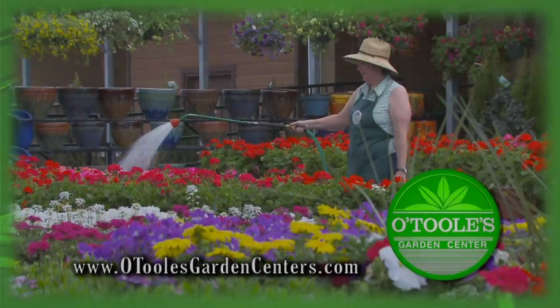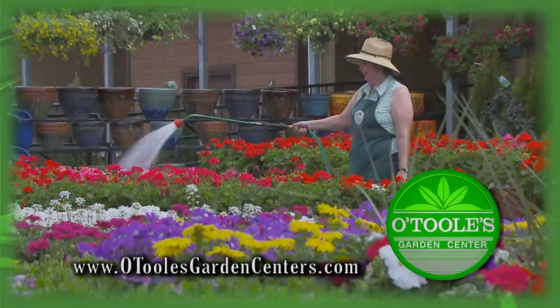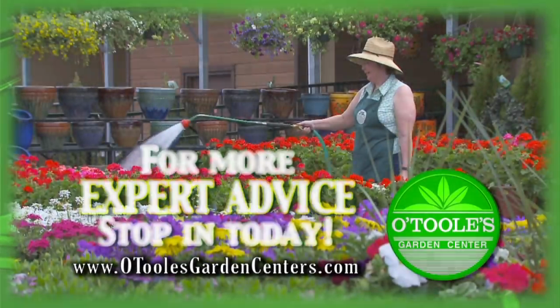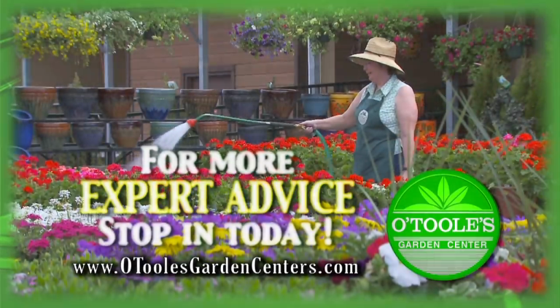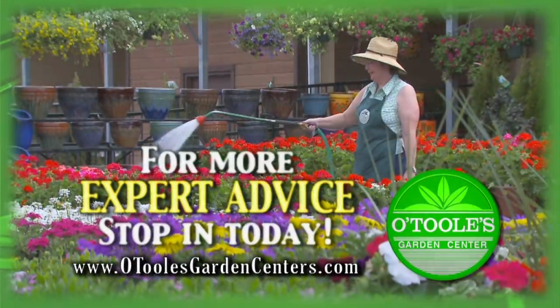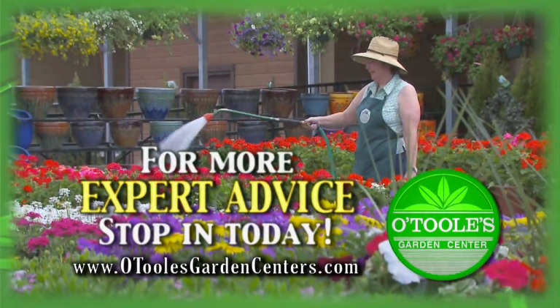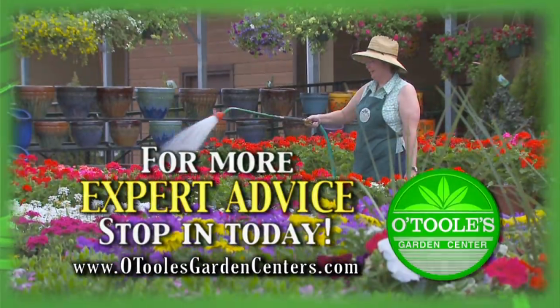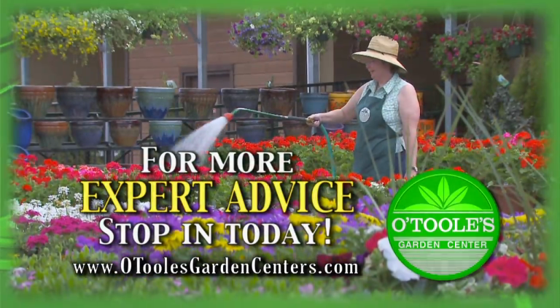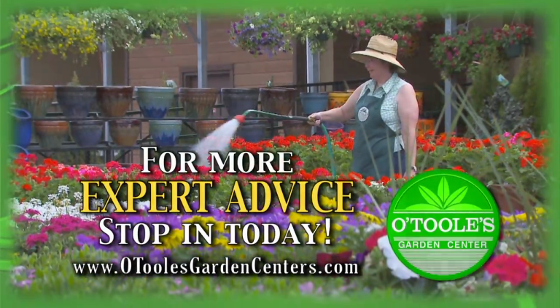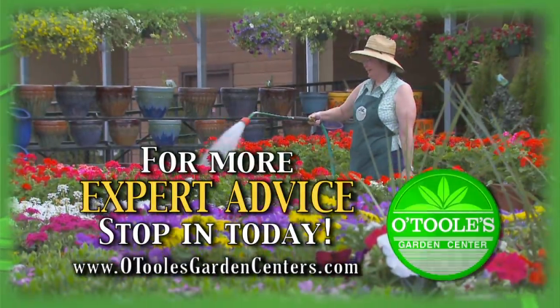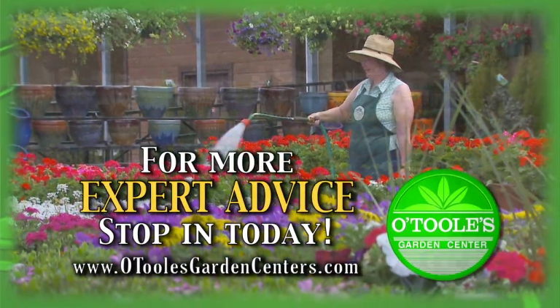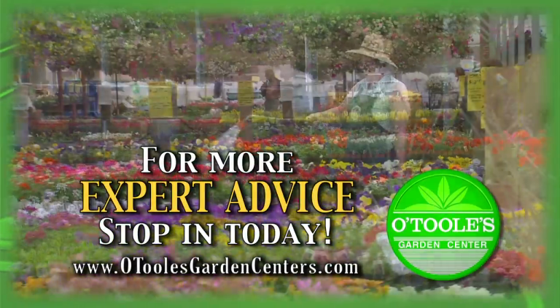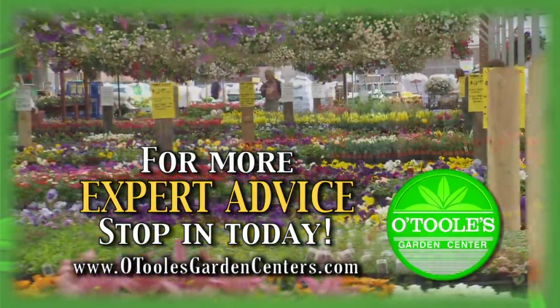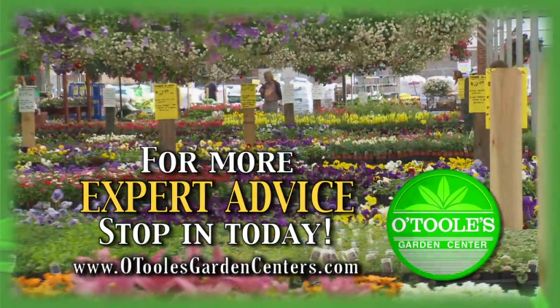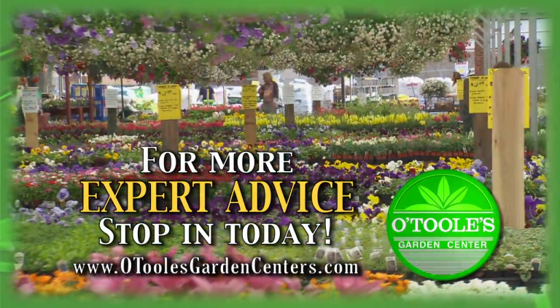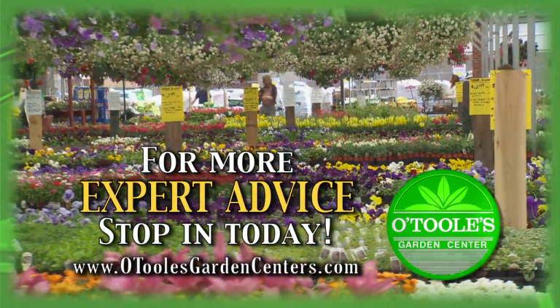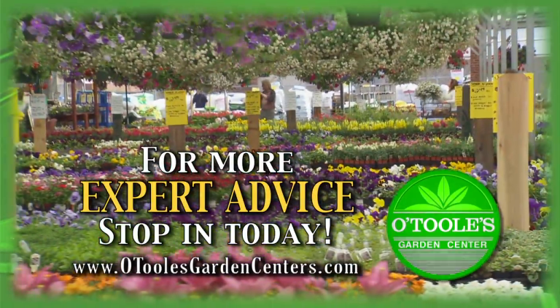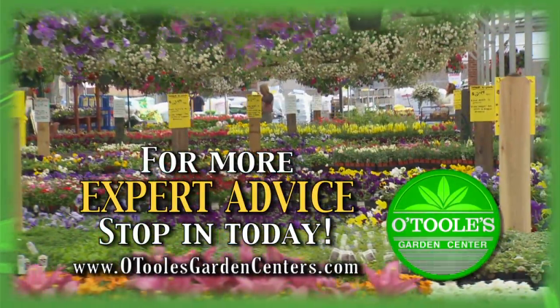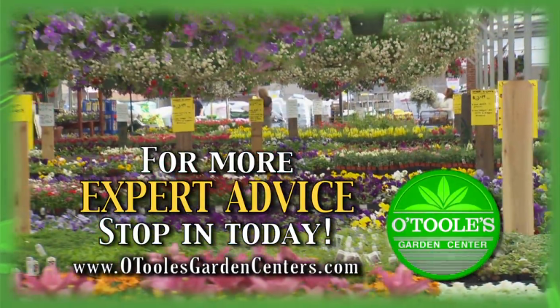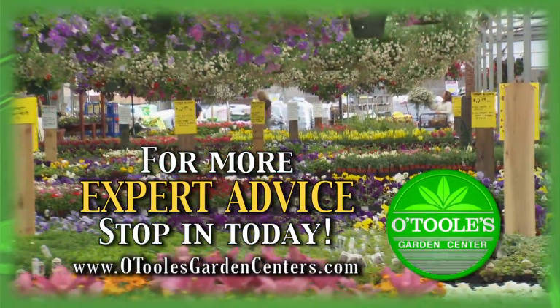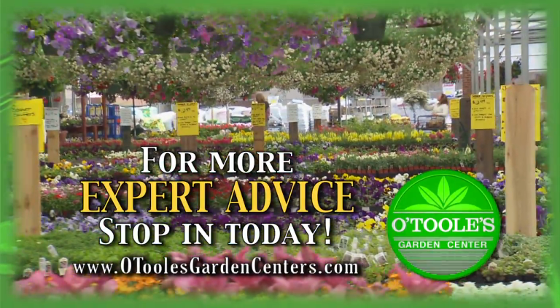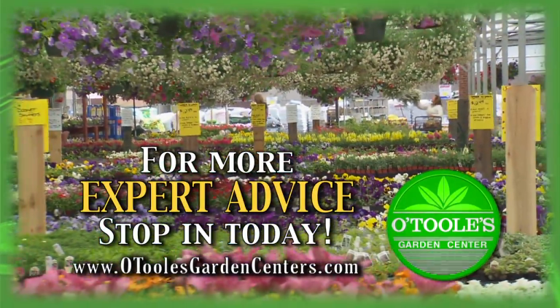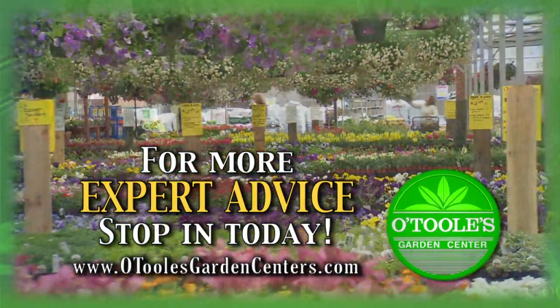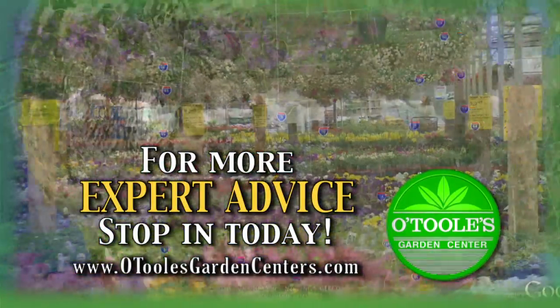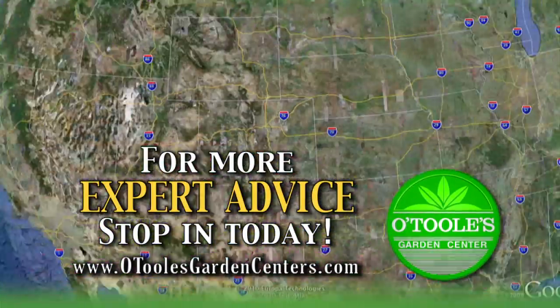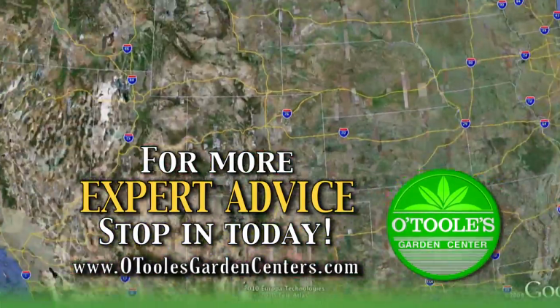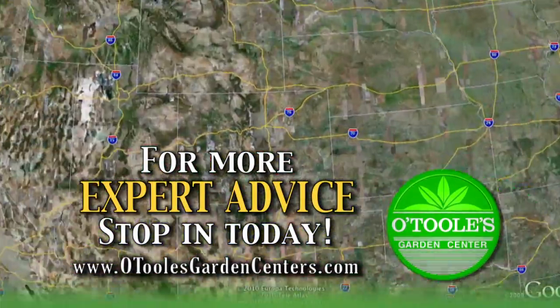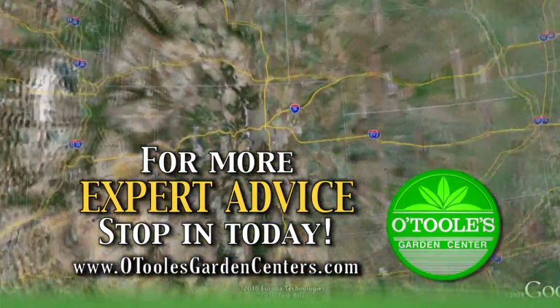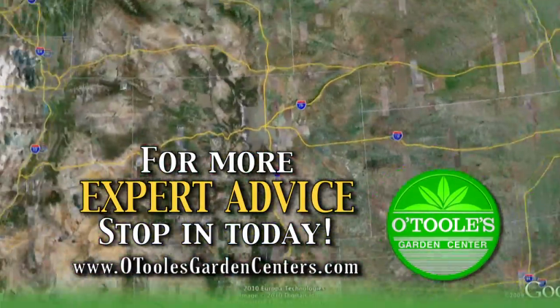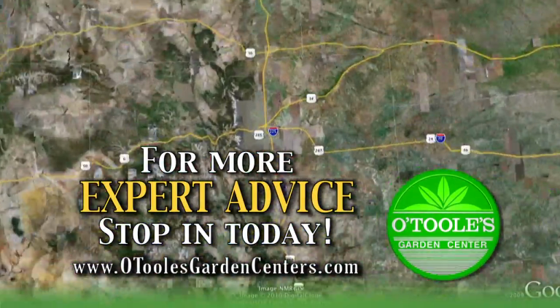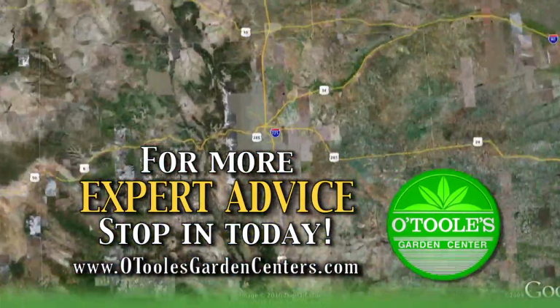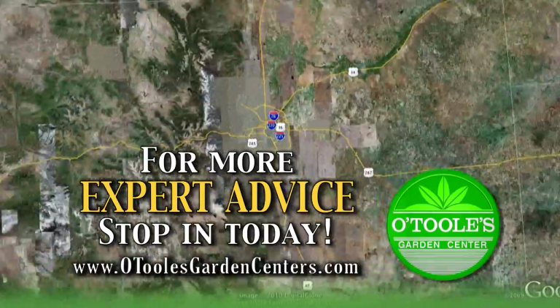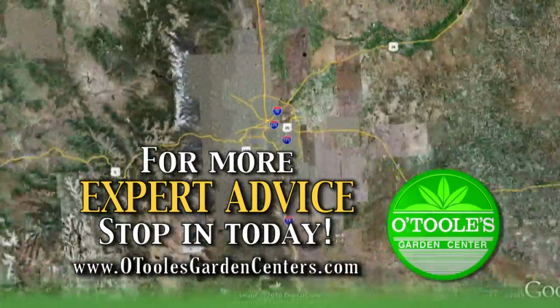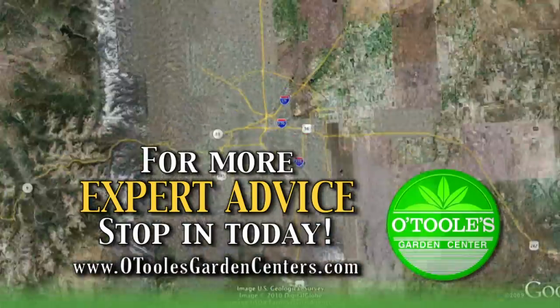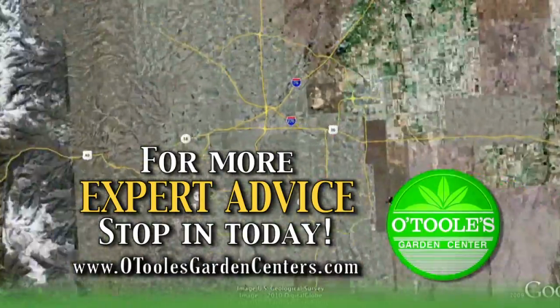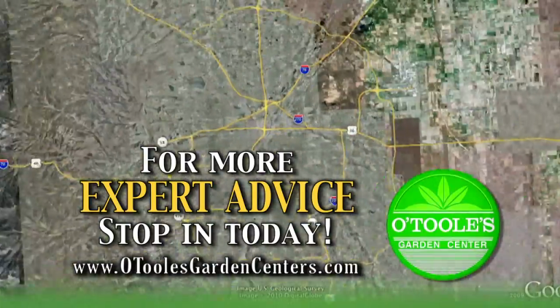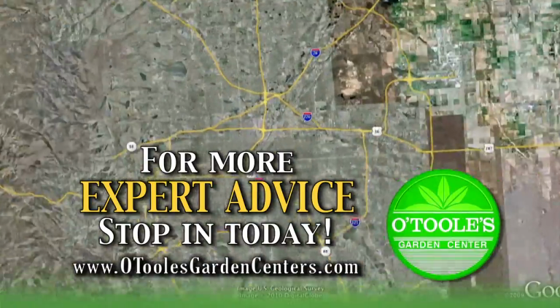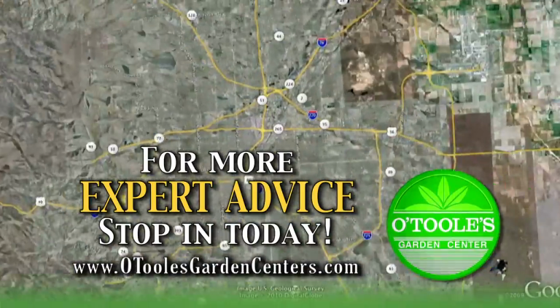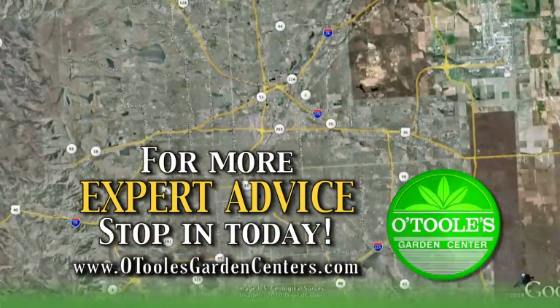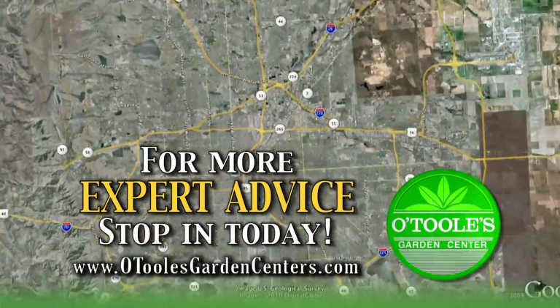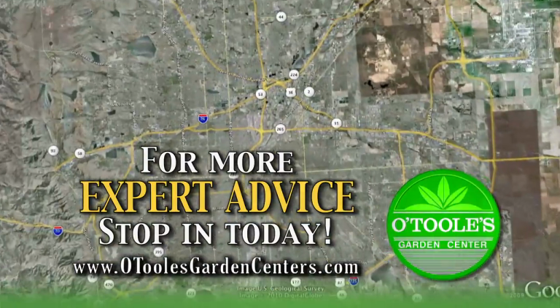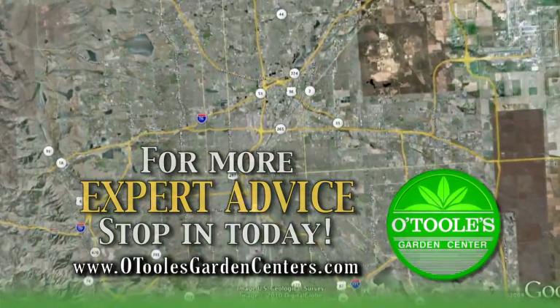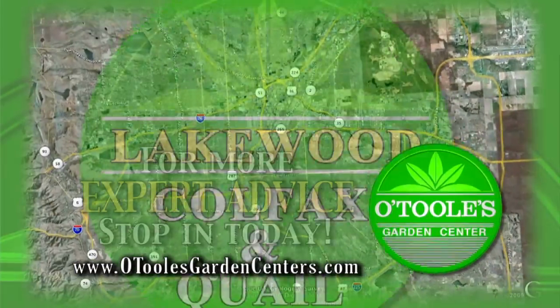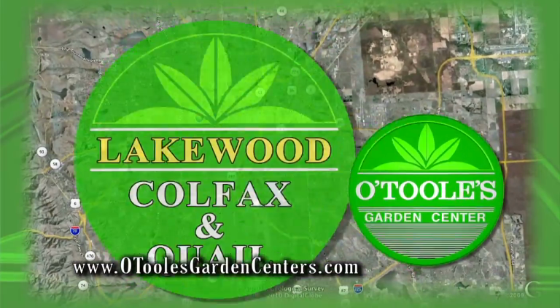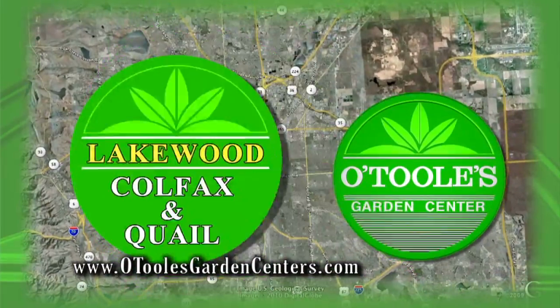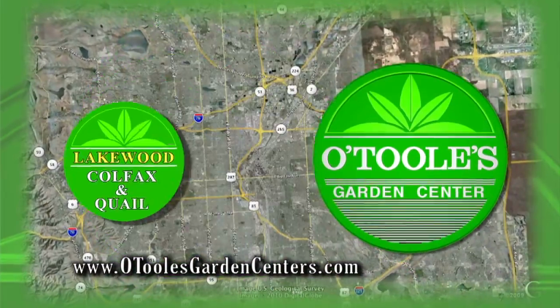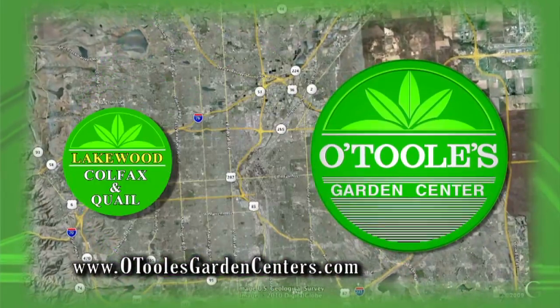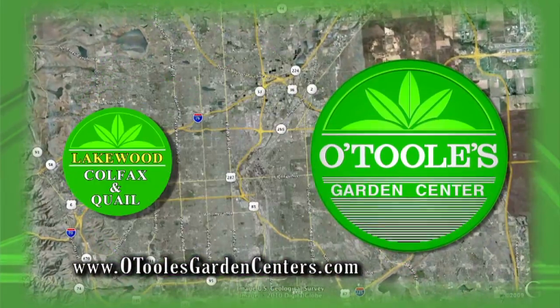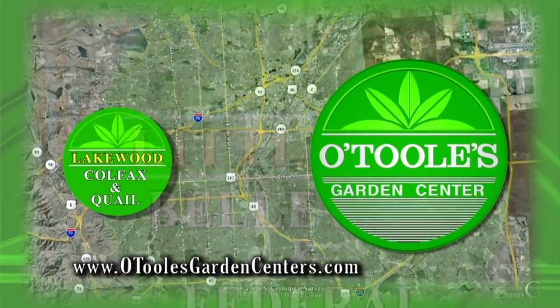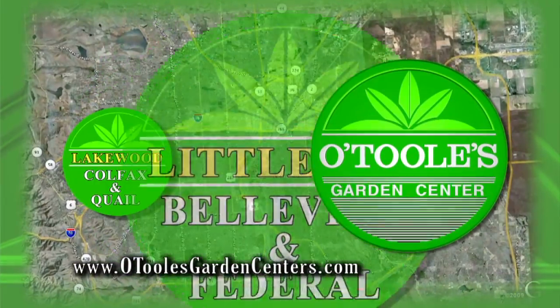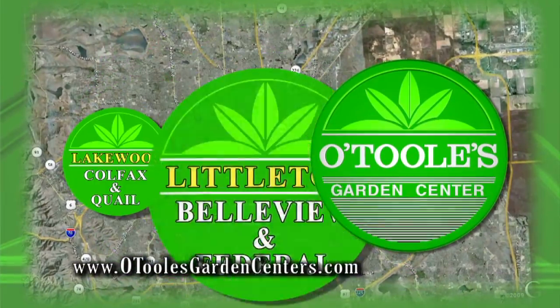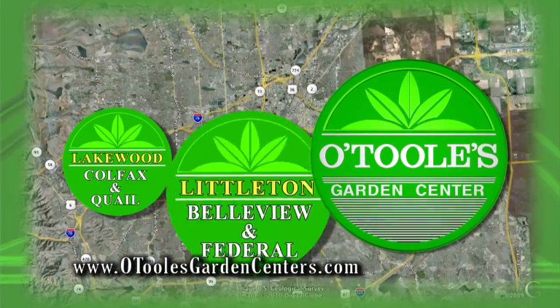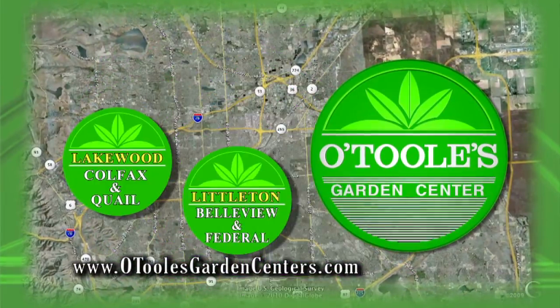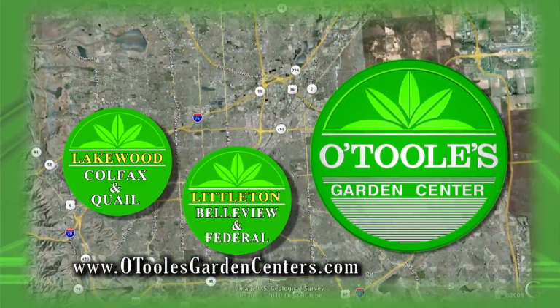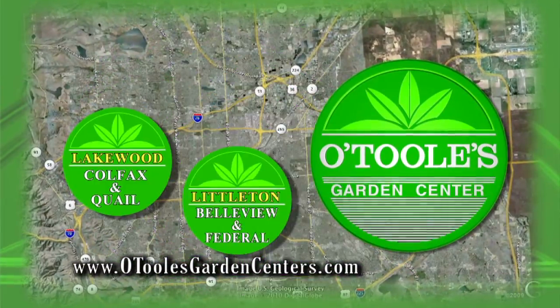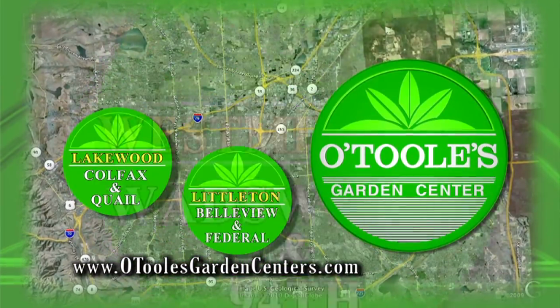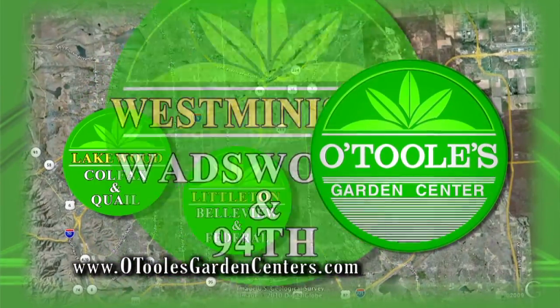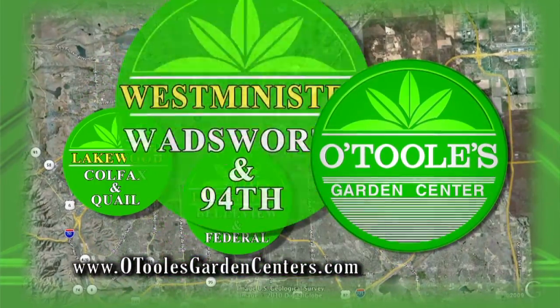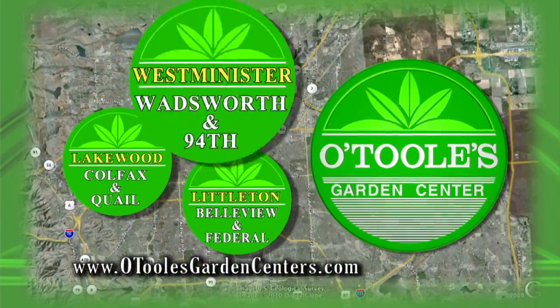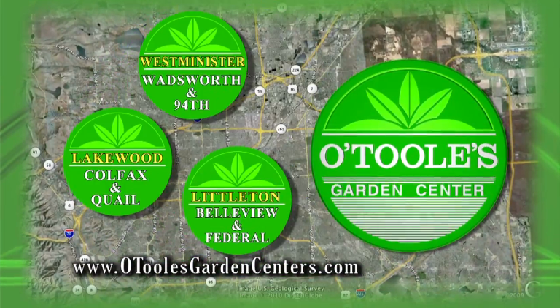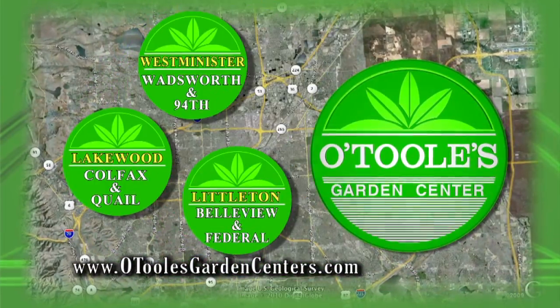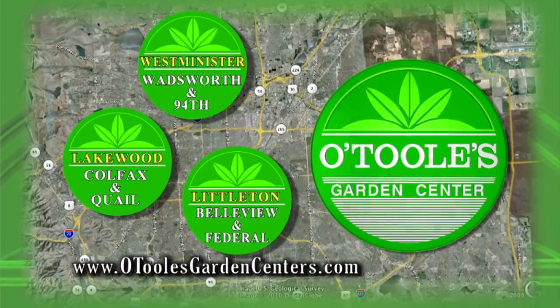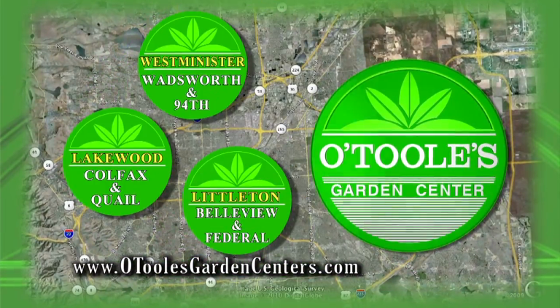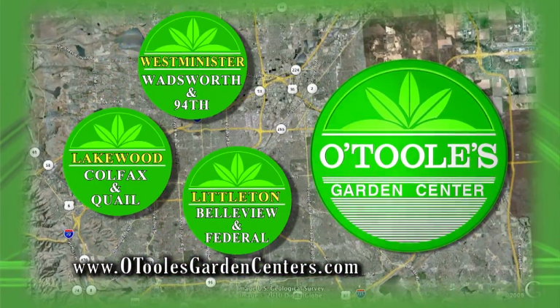For more great ideas and expert tips, come by any one of our three O'Toole locations in Lakewood, Littleton, and Westminster.